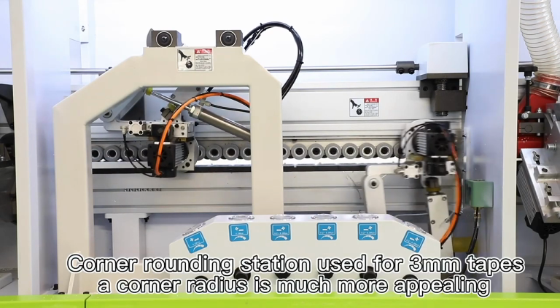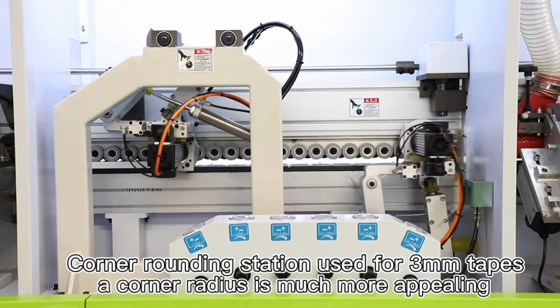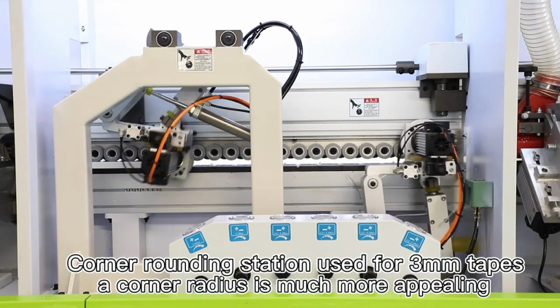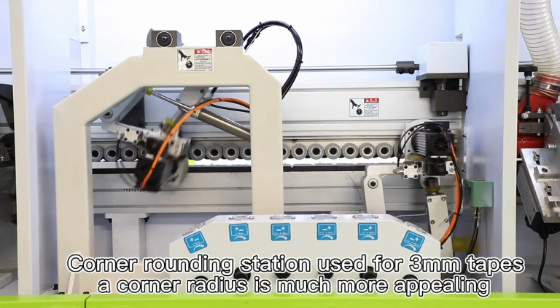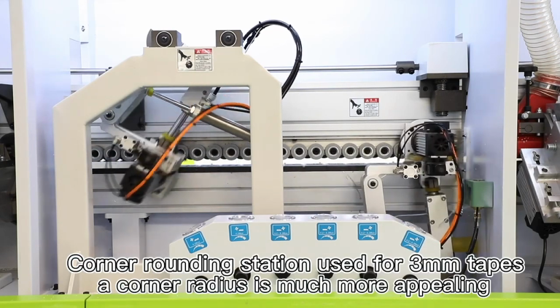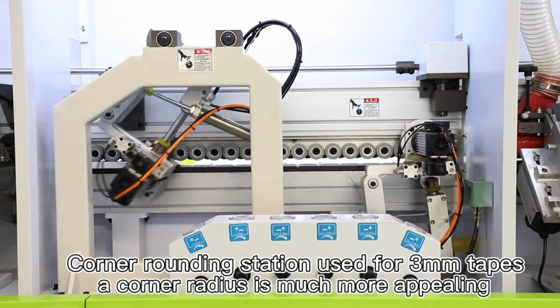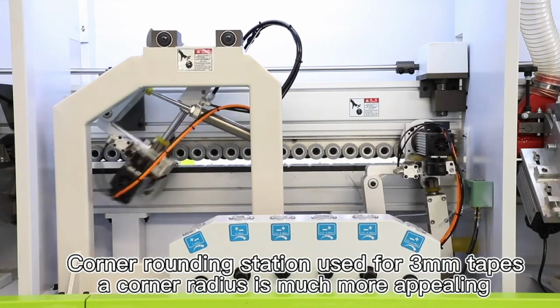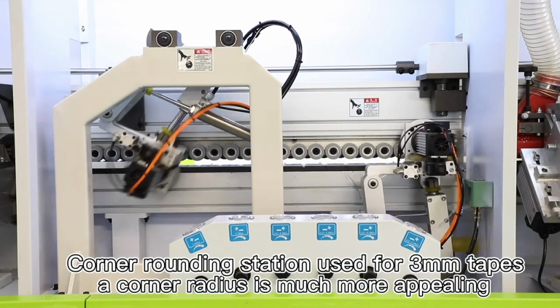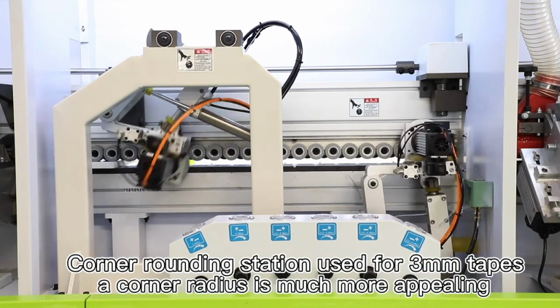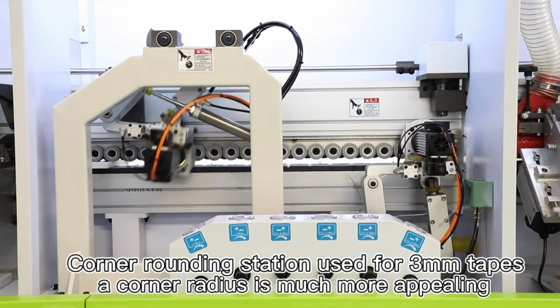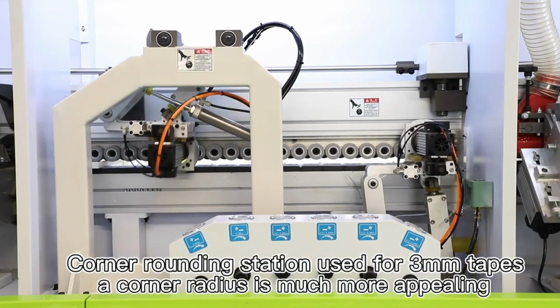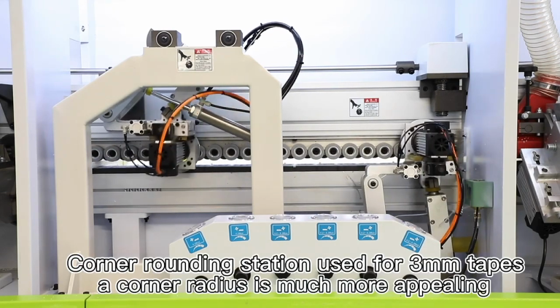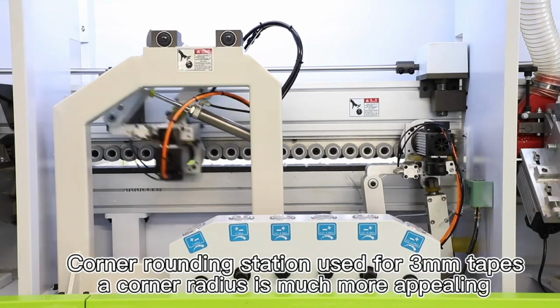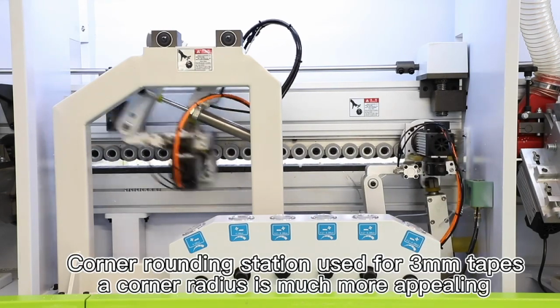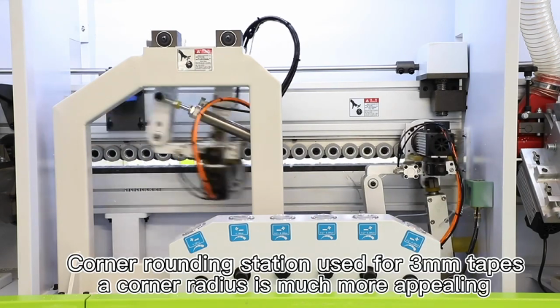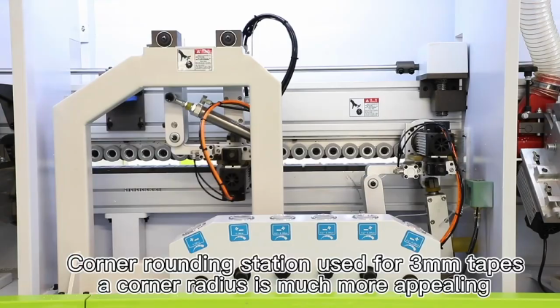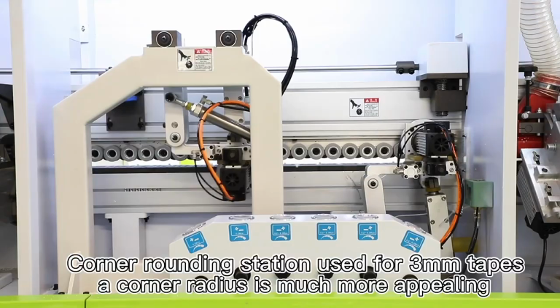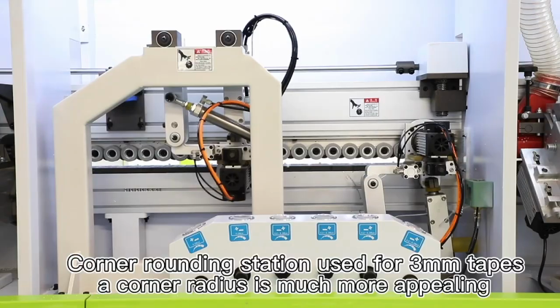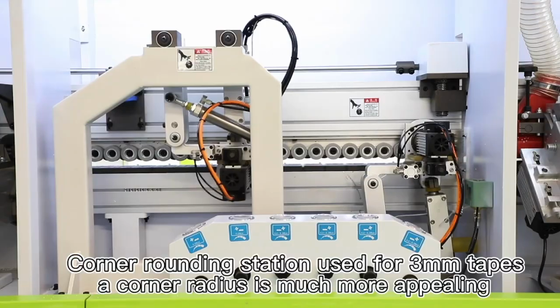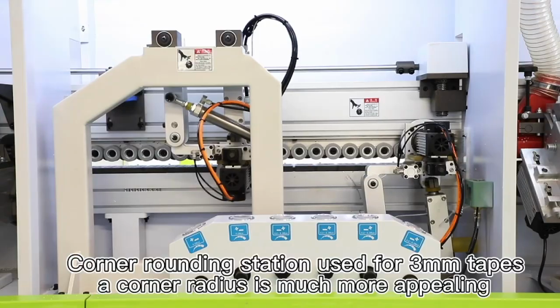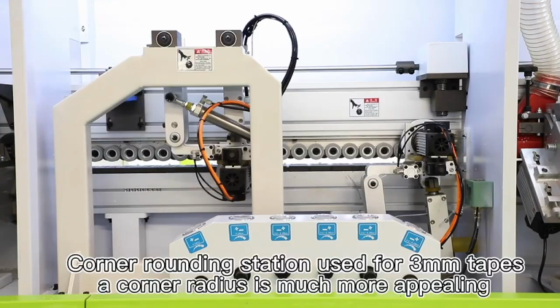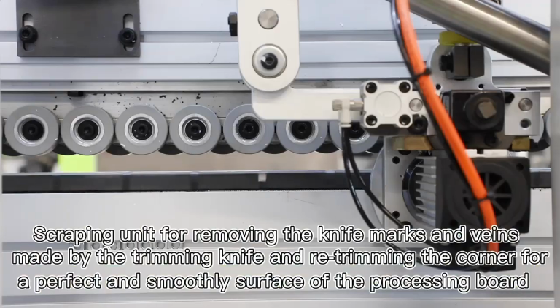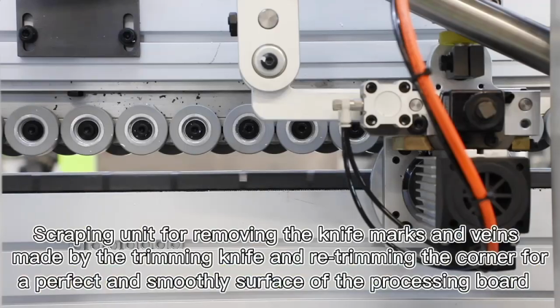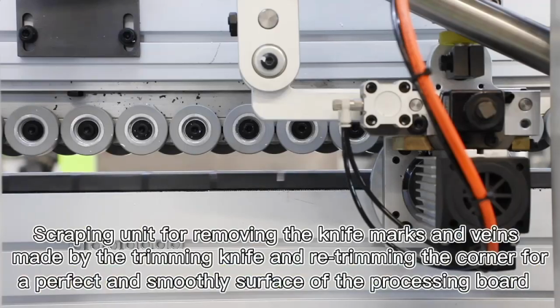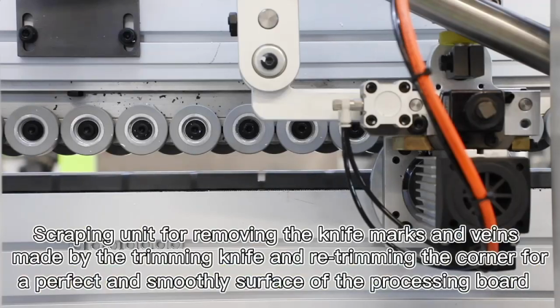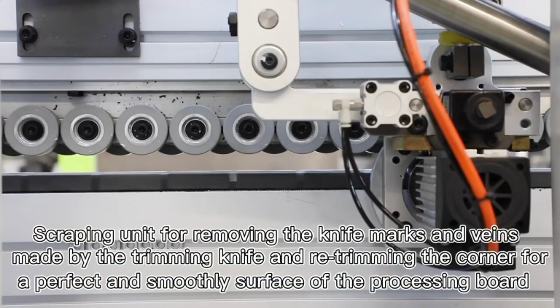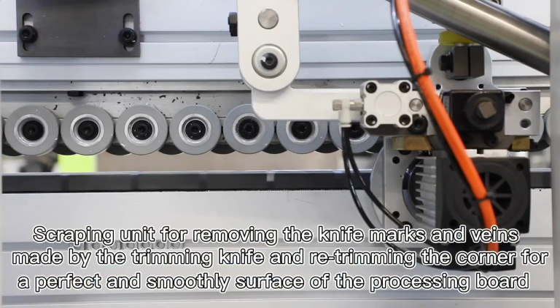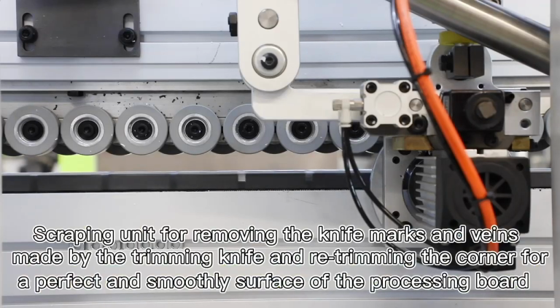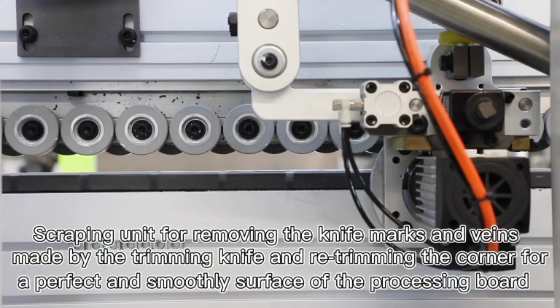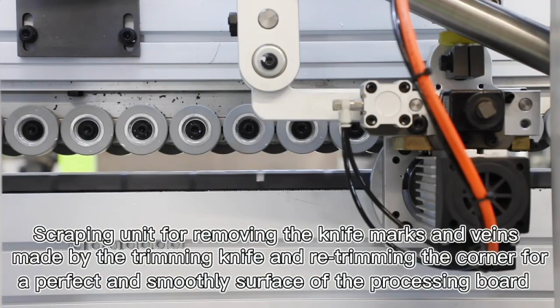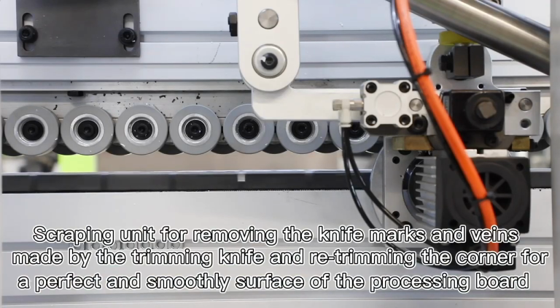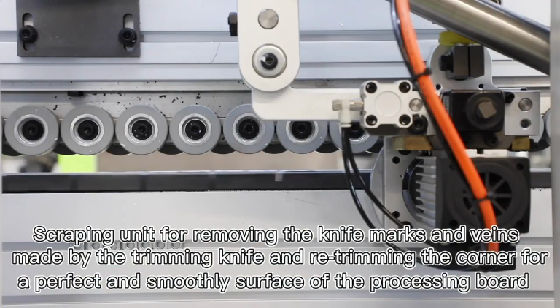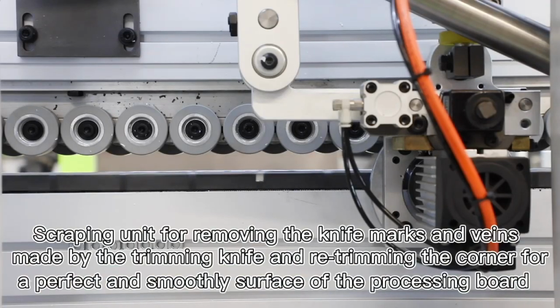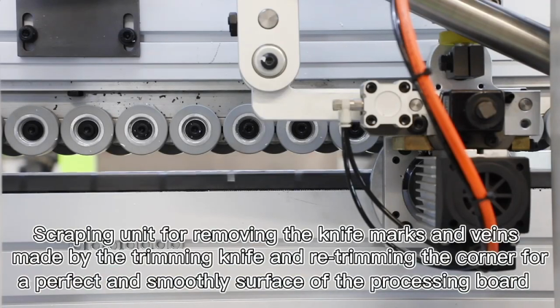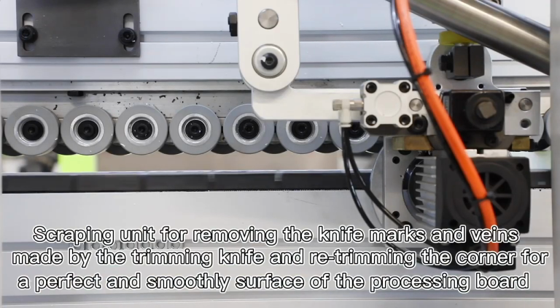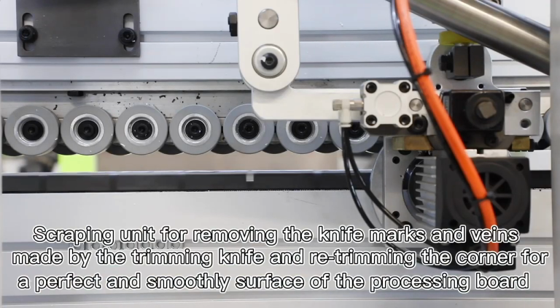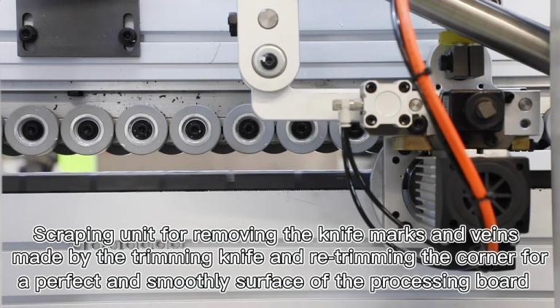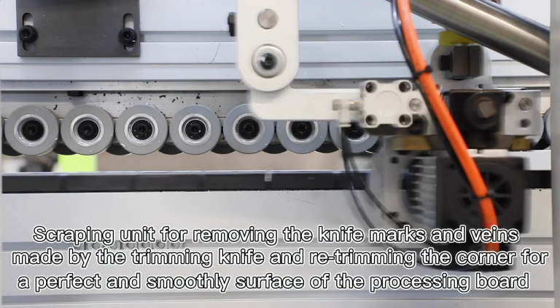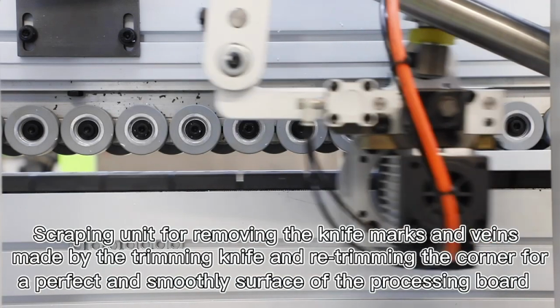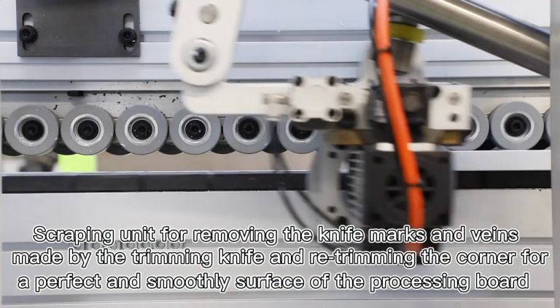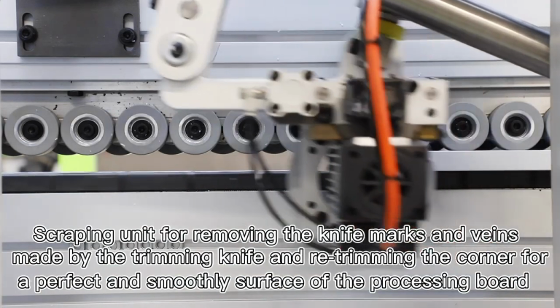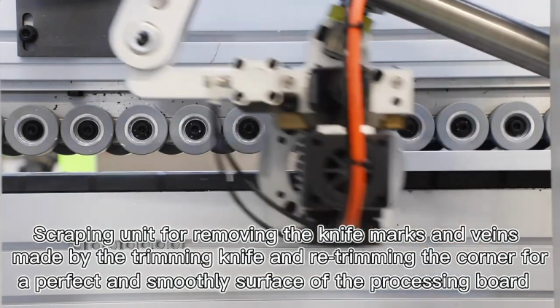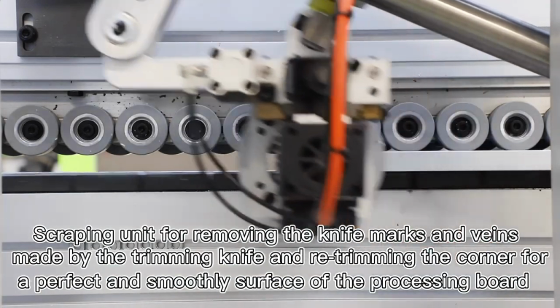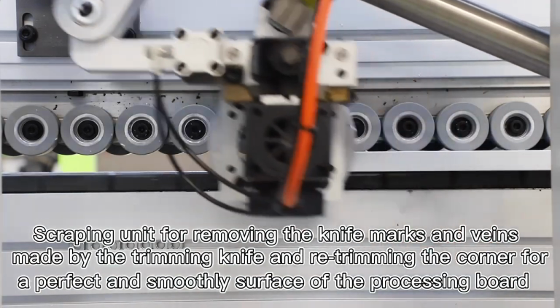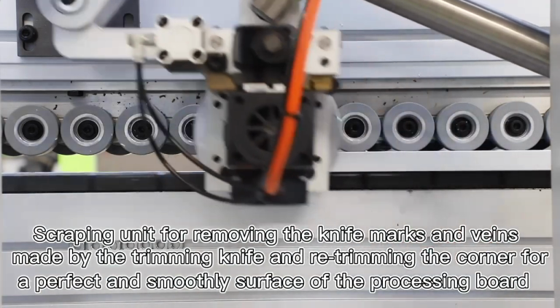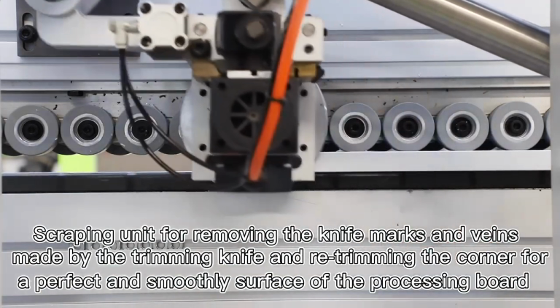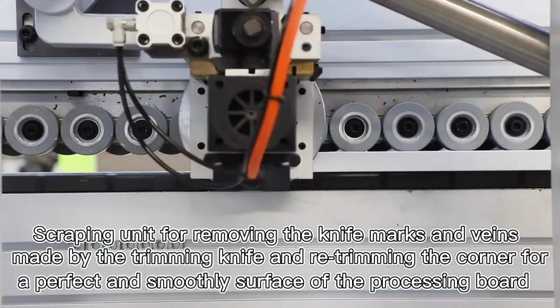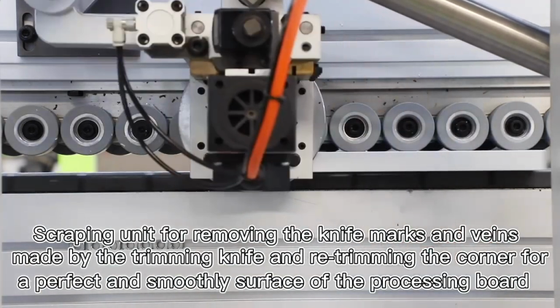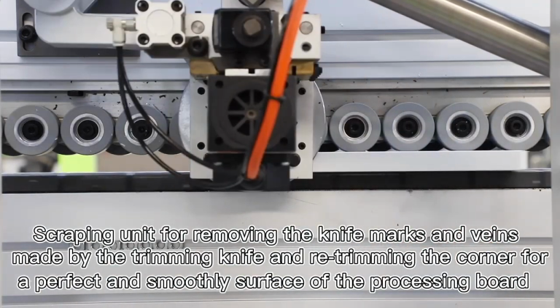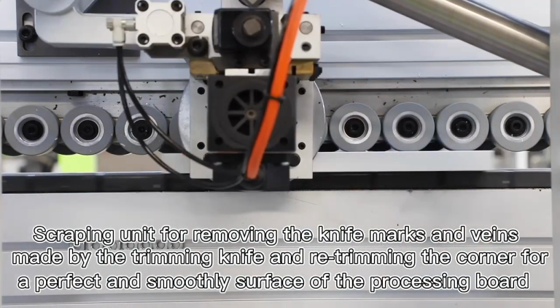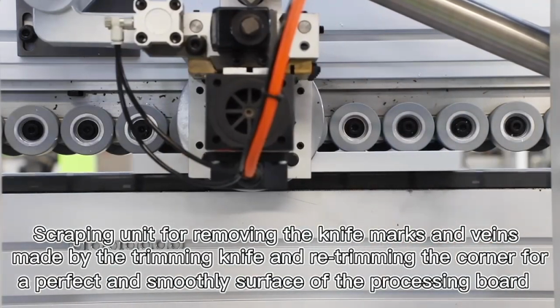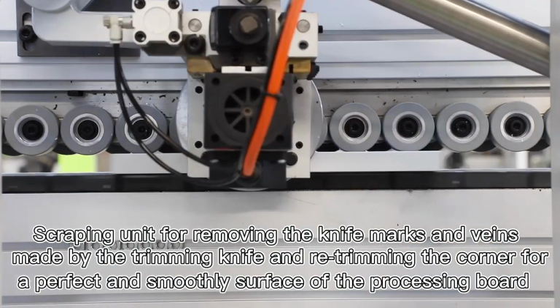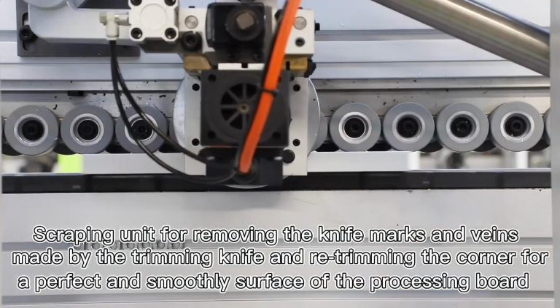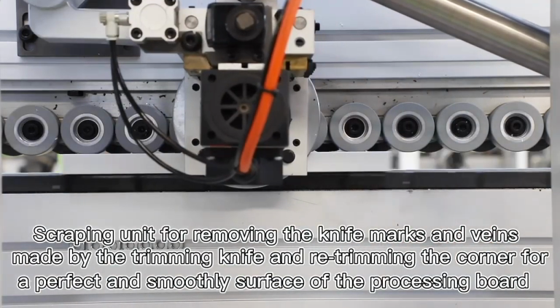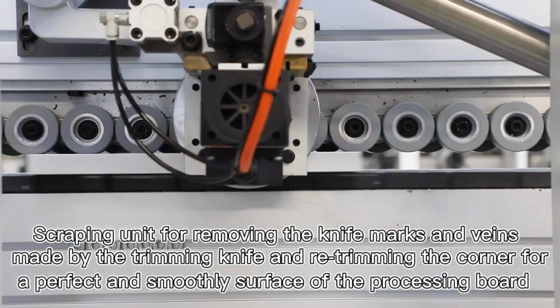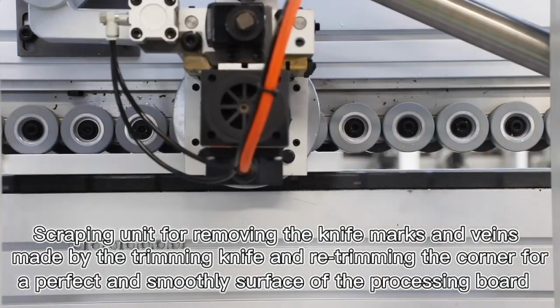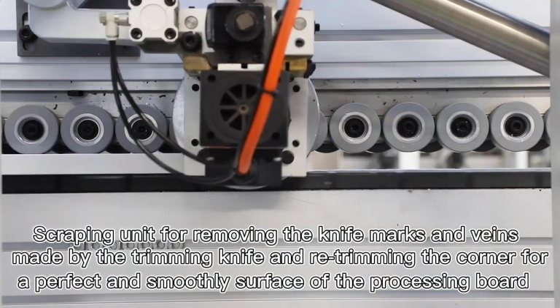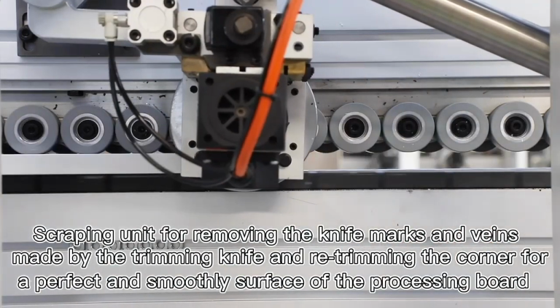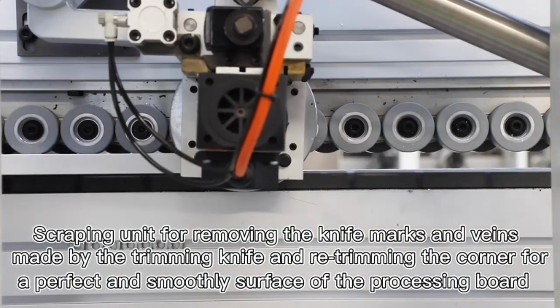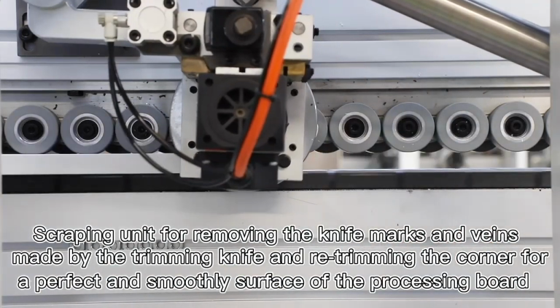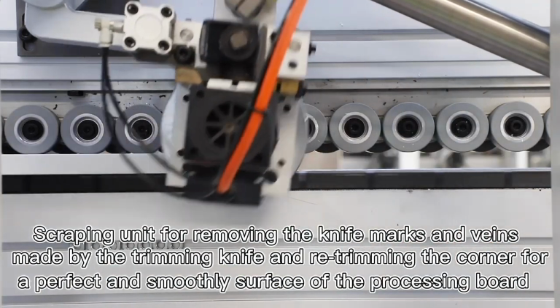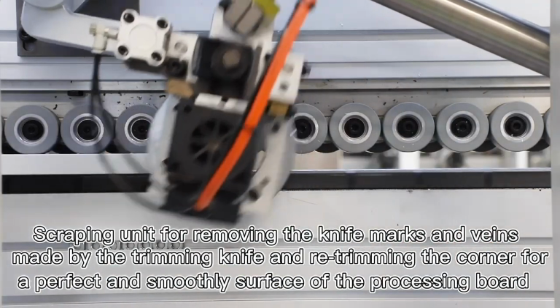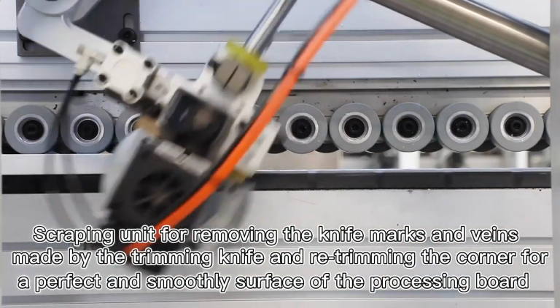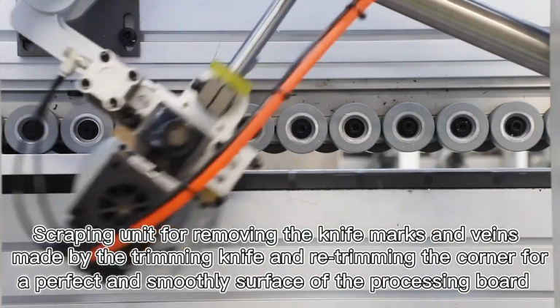Scraping unit for removing the knife marks and veins made by the trimming knife, and re-trimming the corner for a perfect and smooth surface.